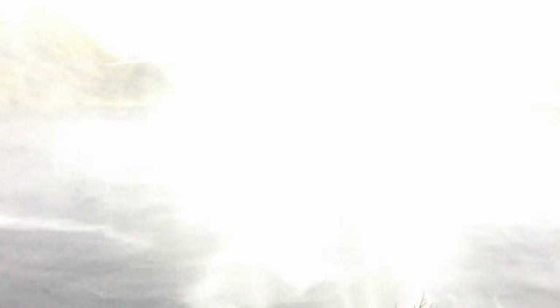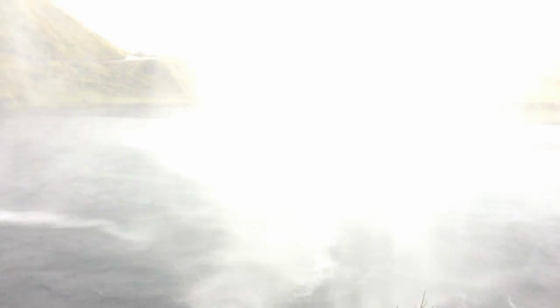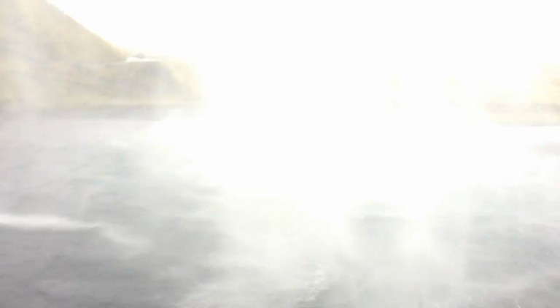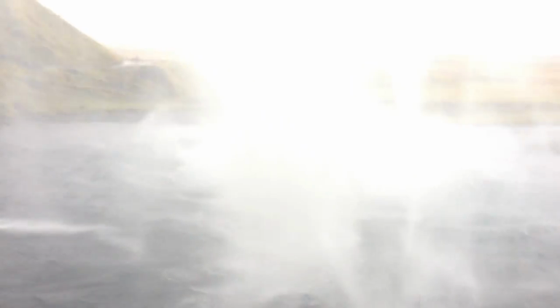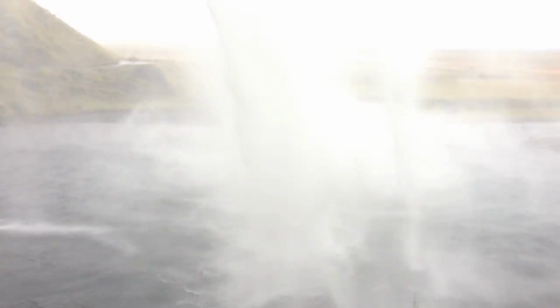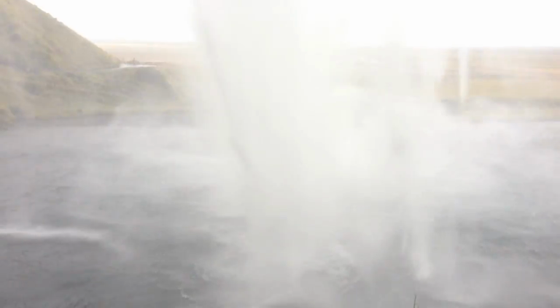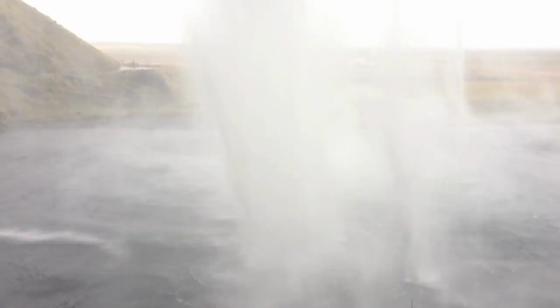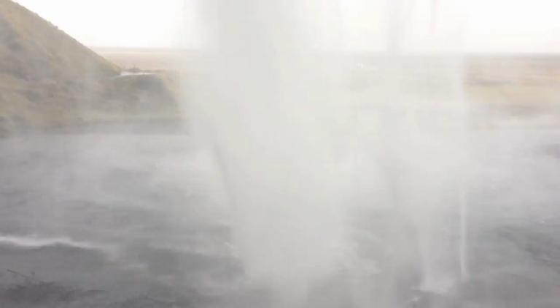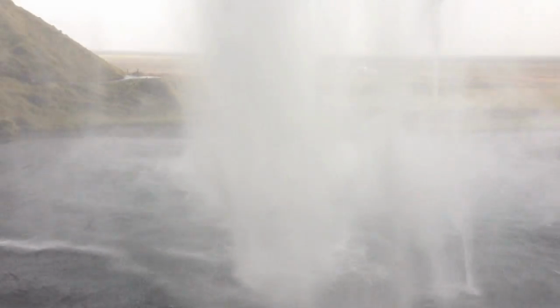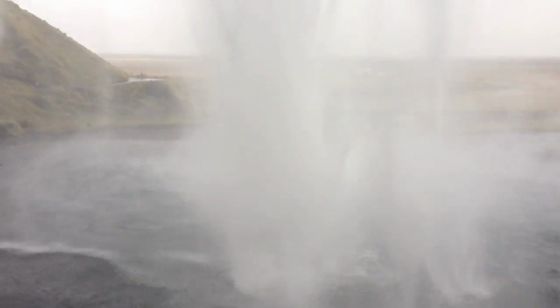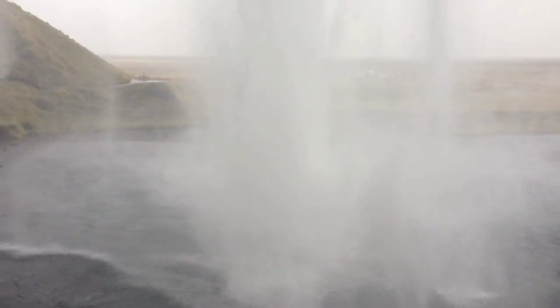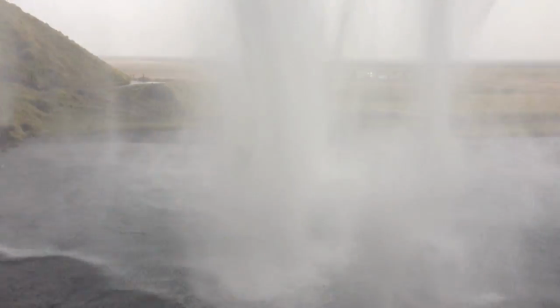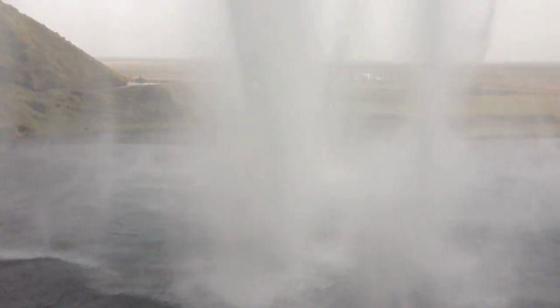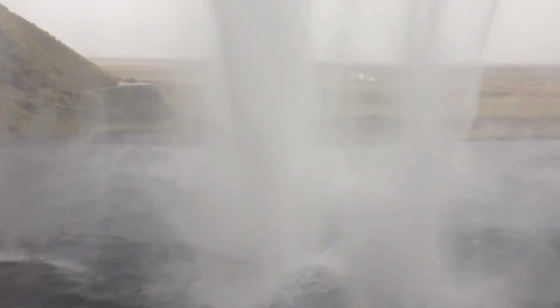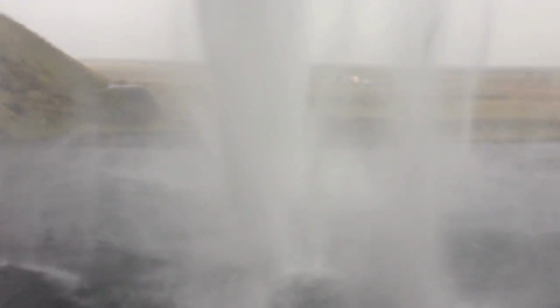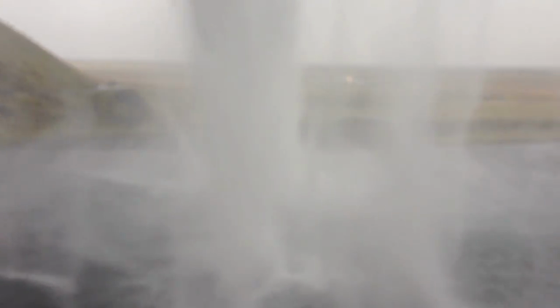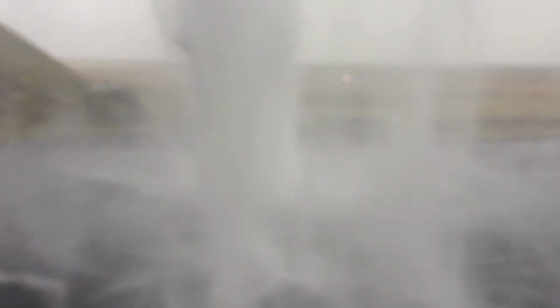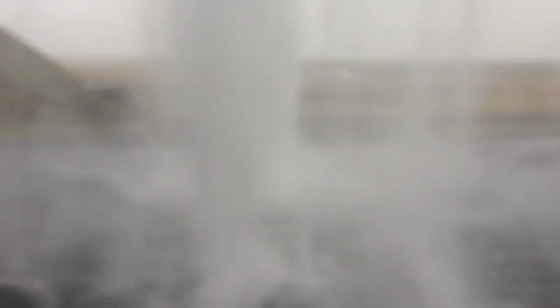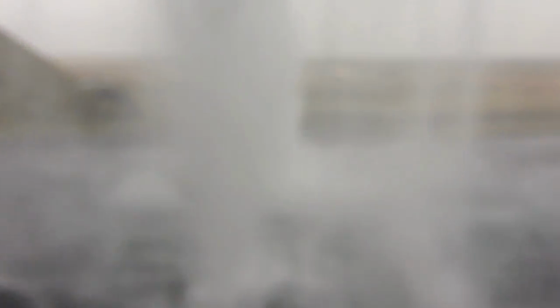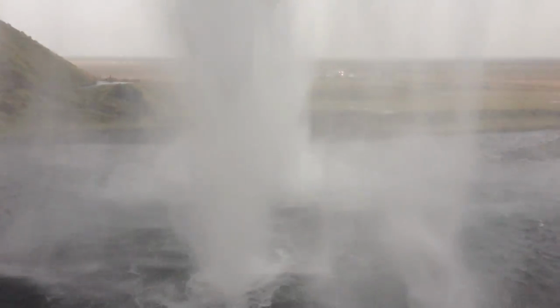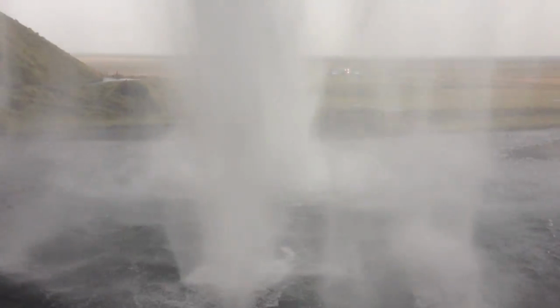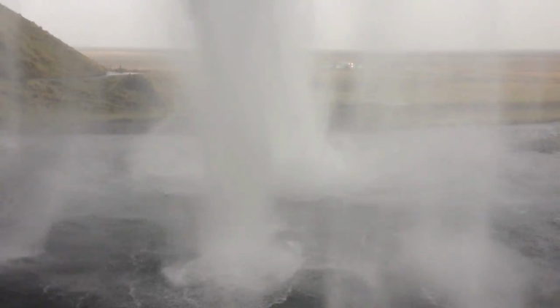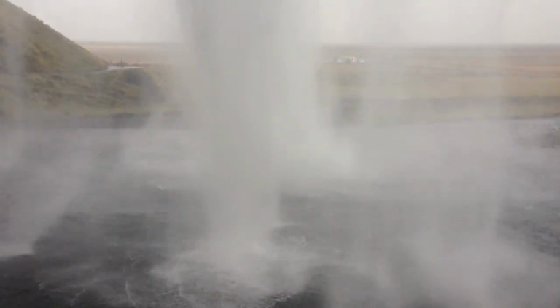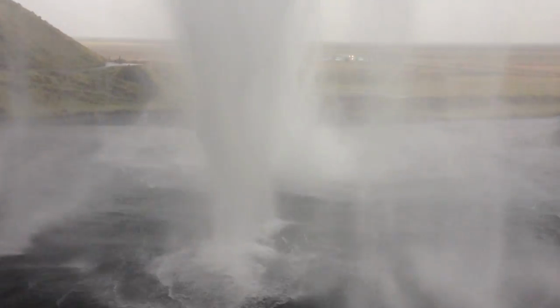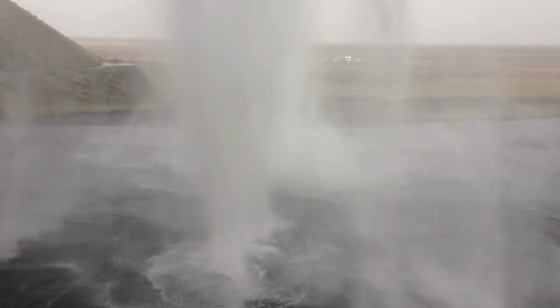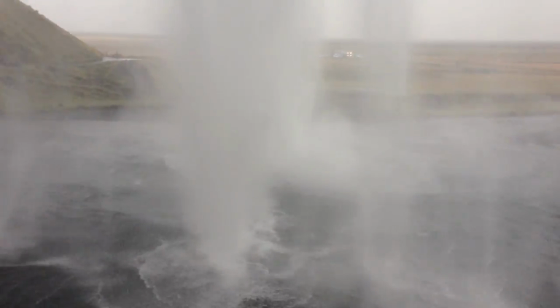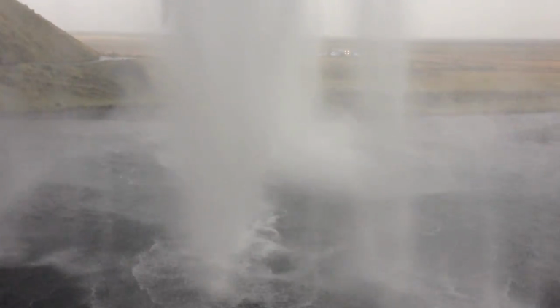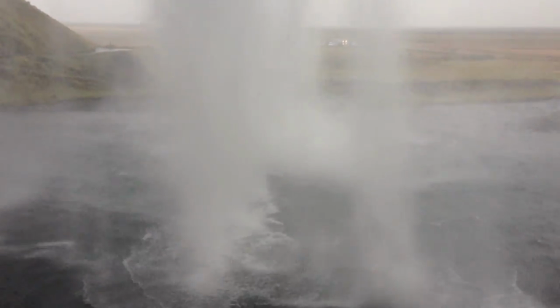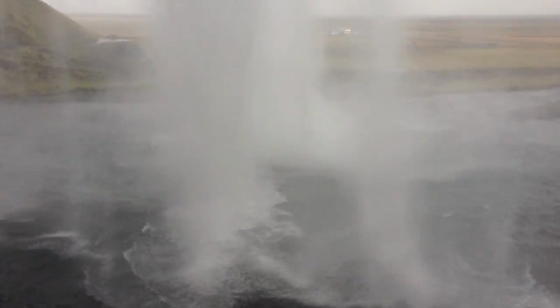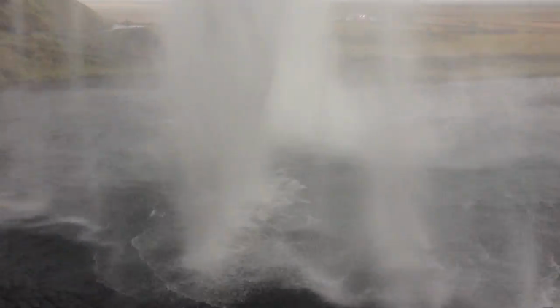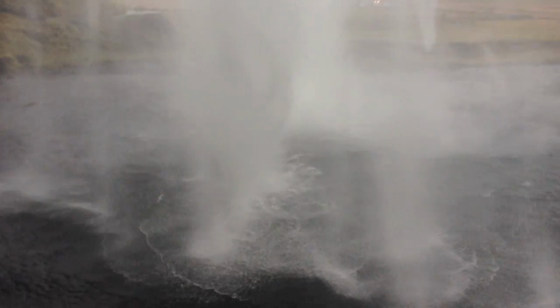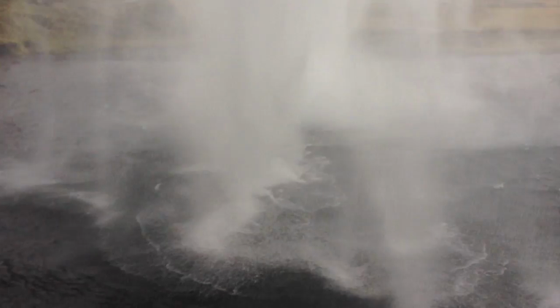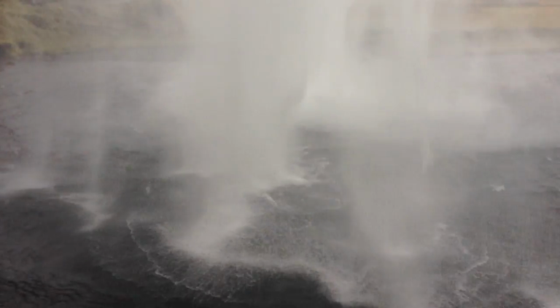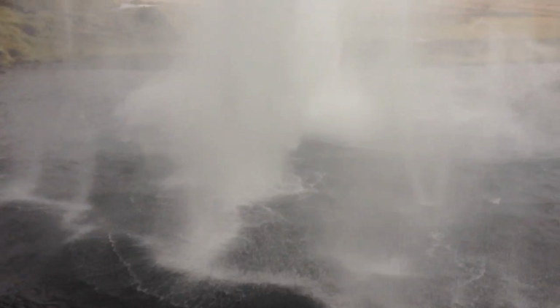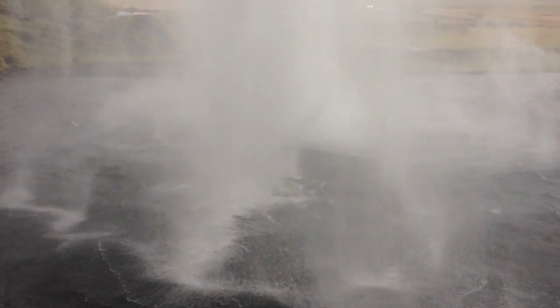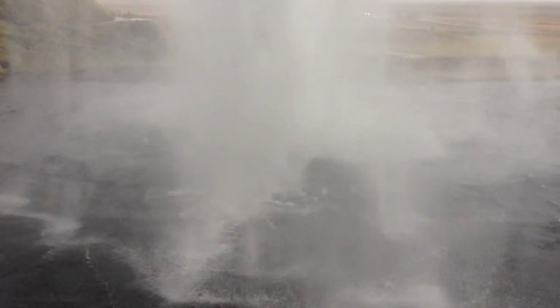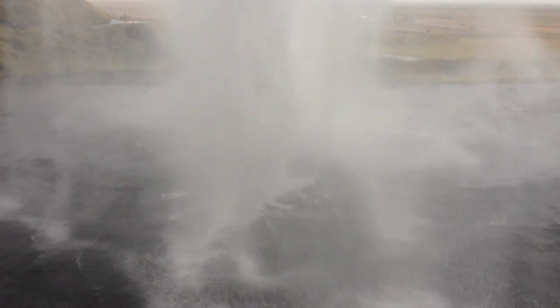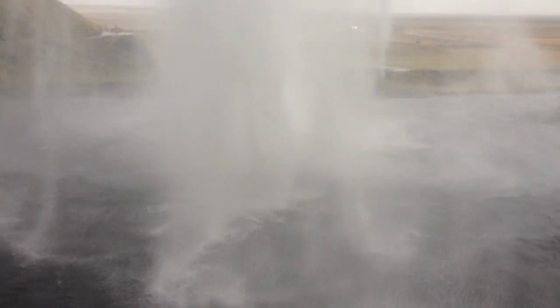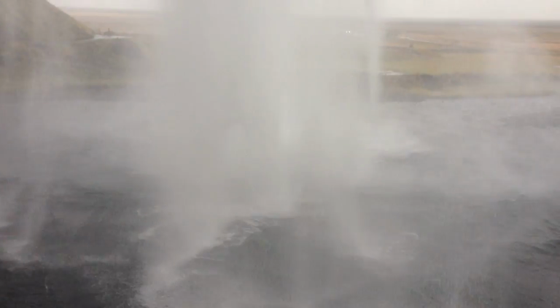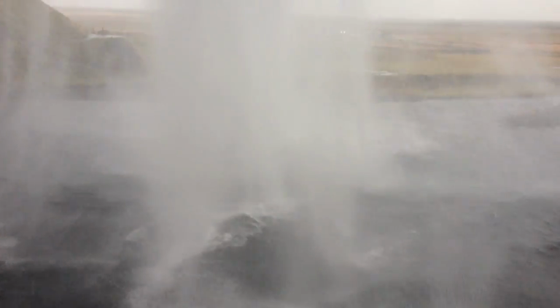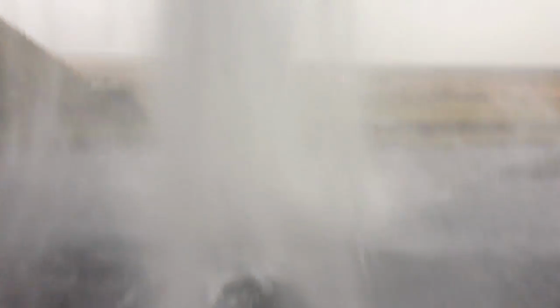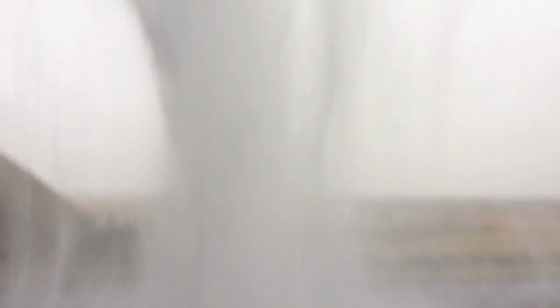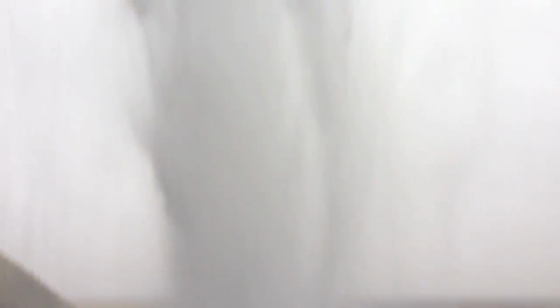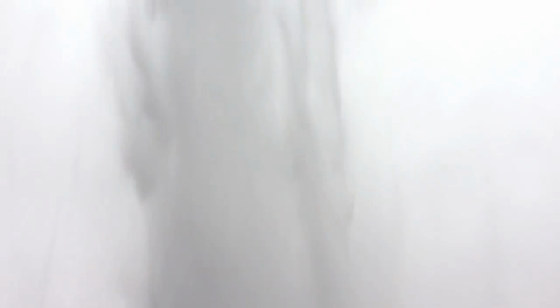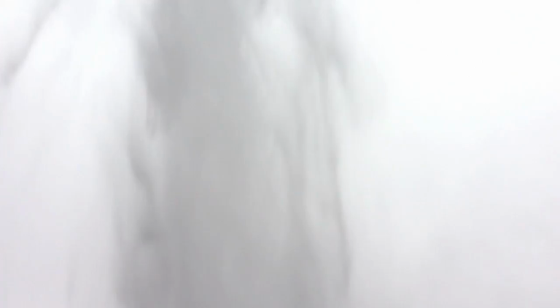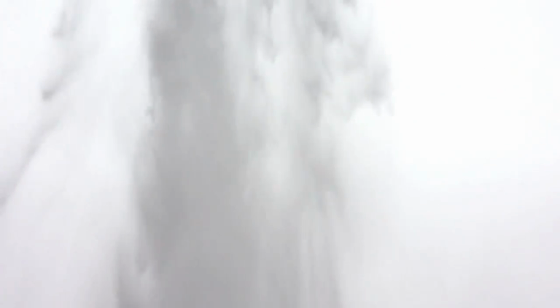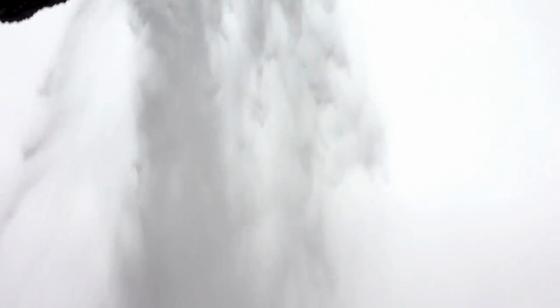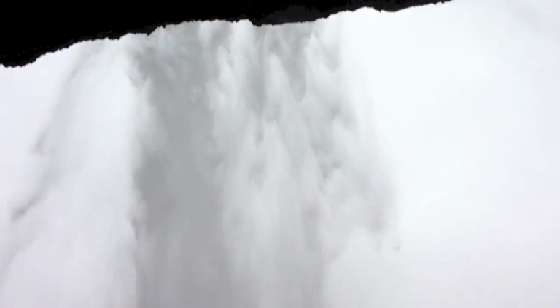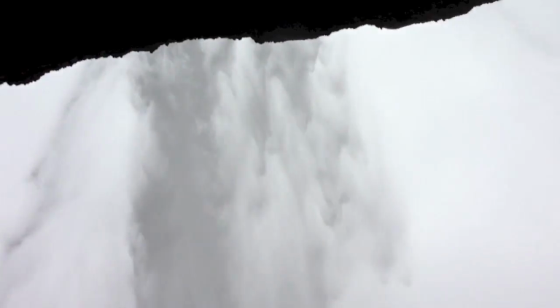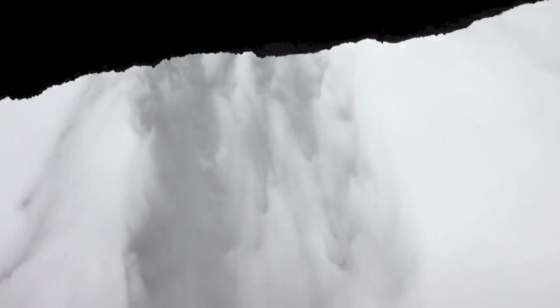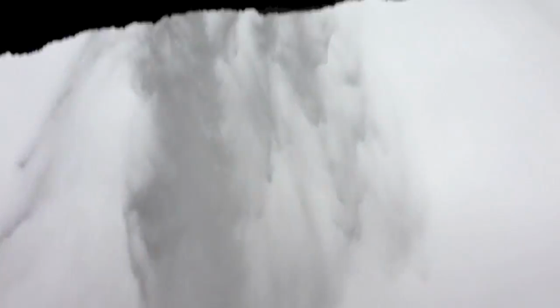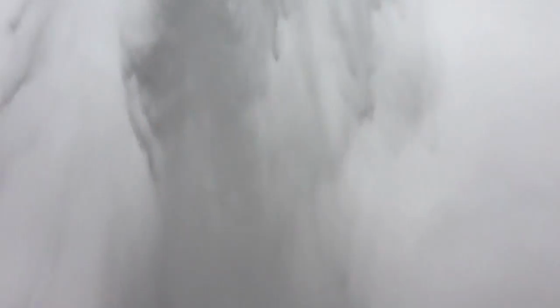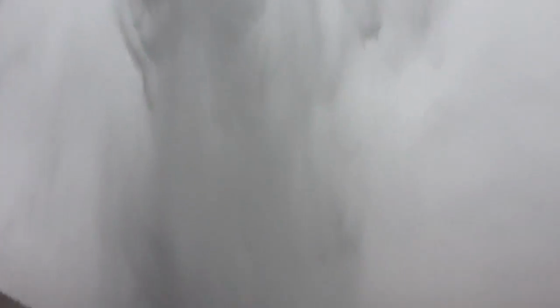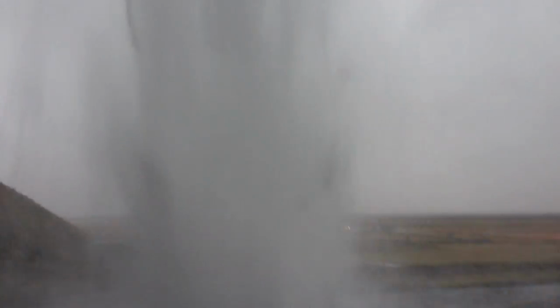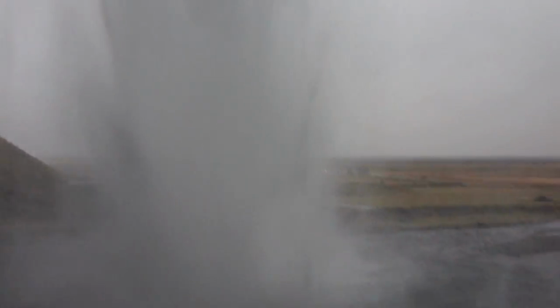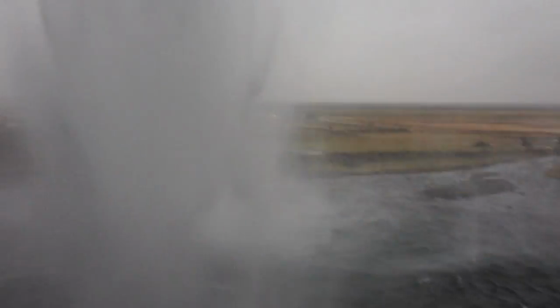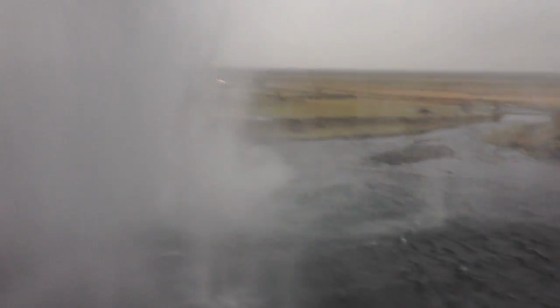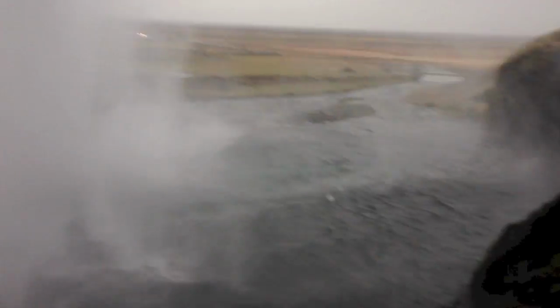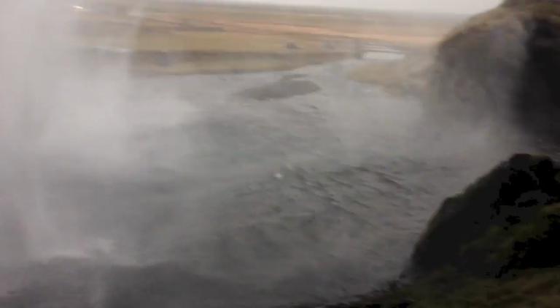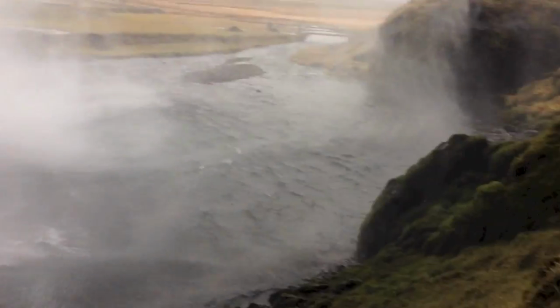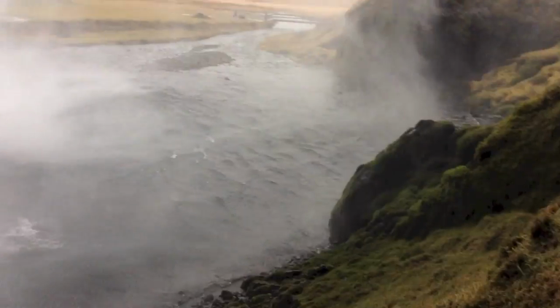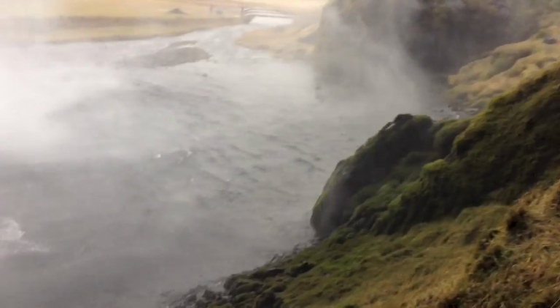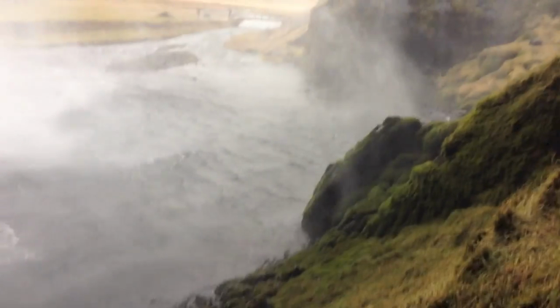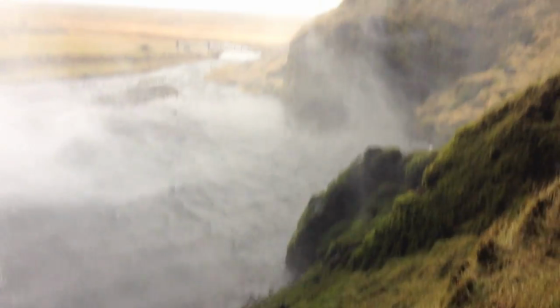The waterfall has many classic waterfall features such as a plunge pool, undercutting, and a wavecut platform, among others.